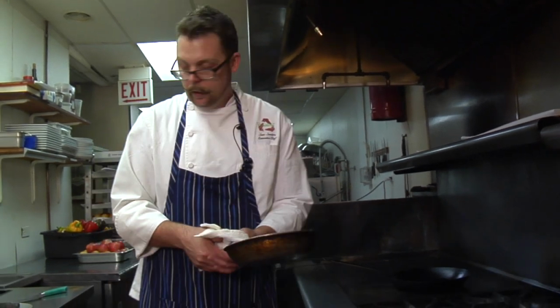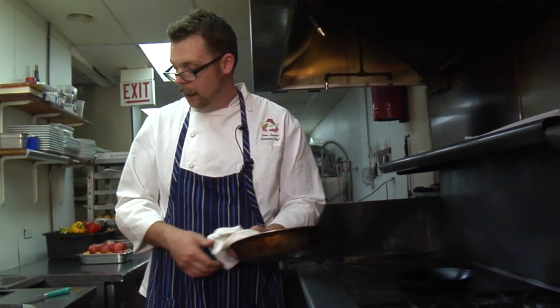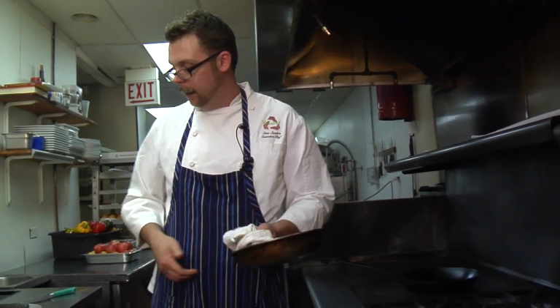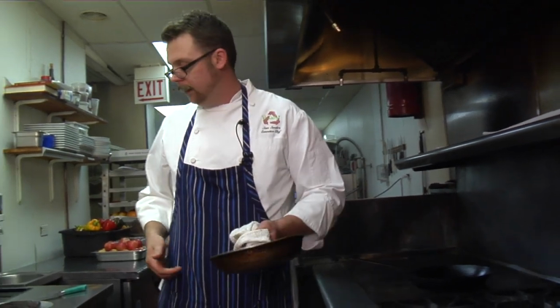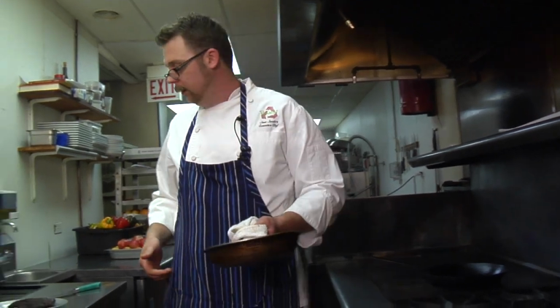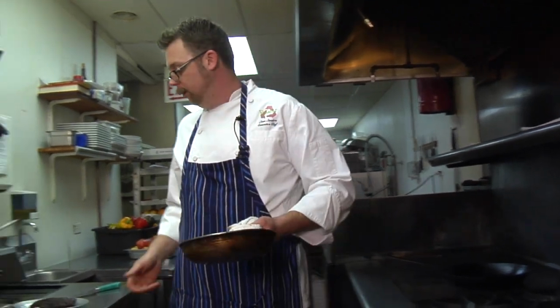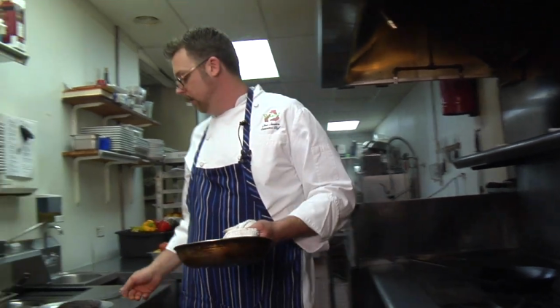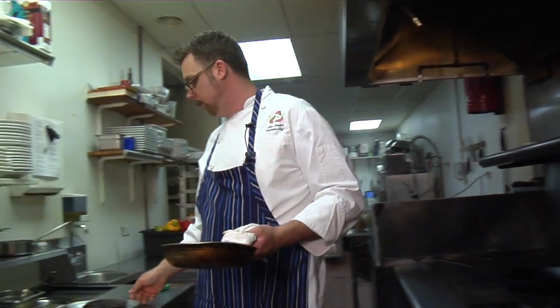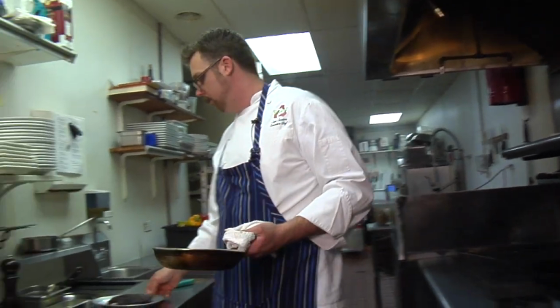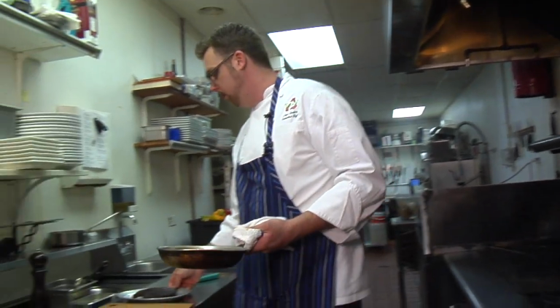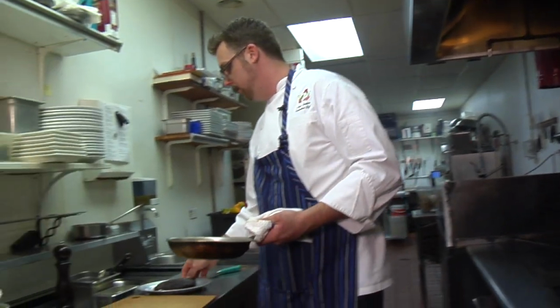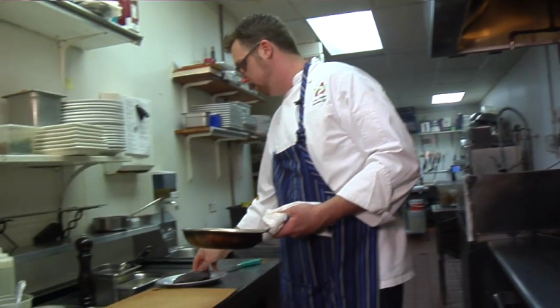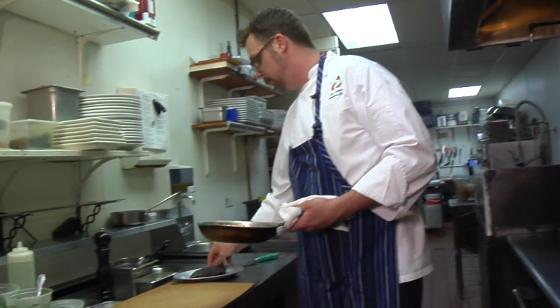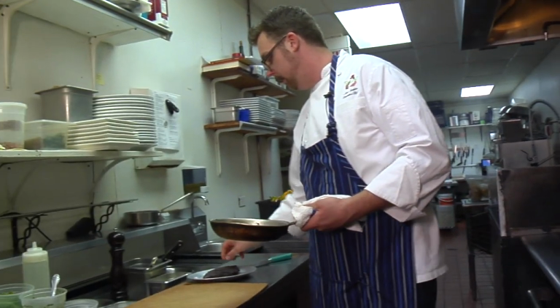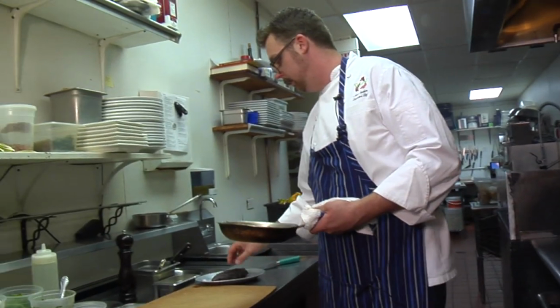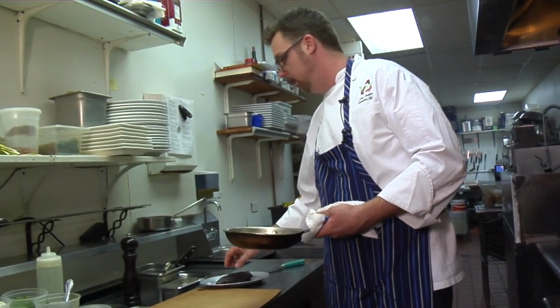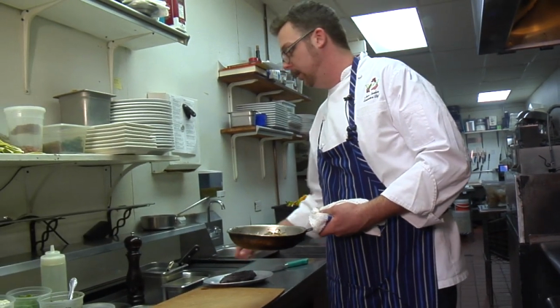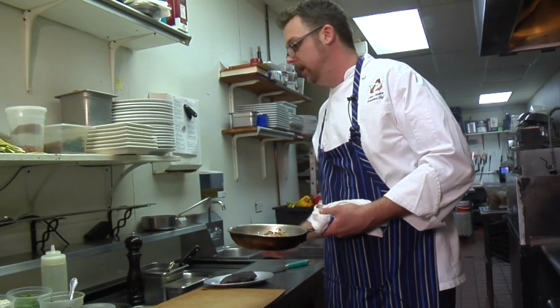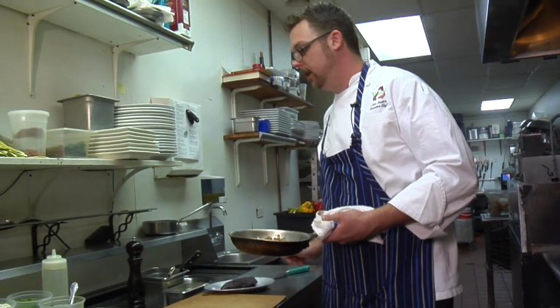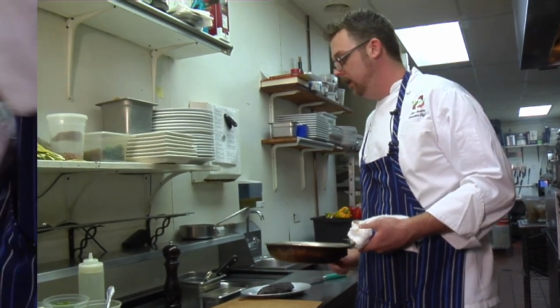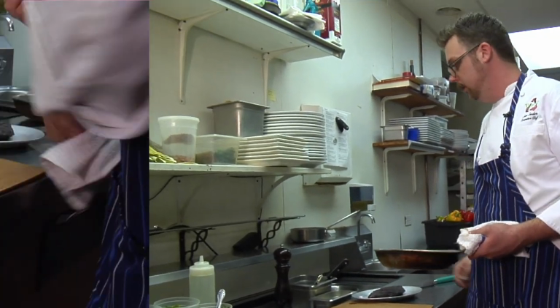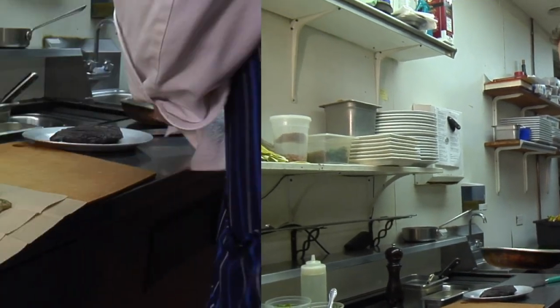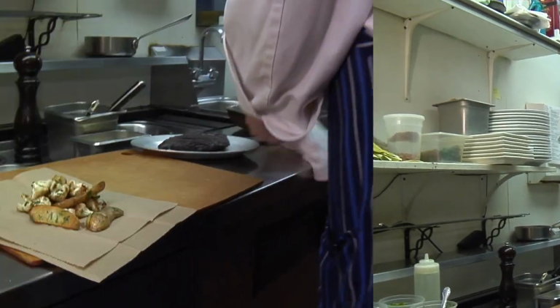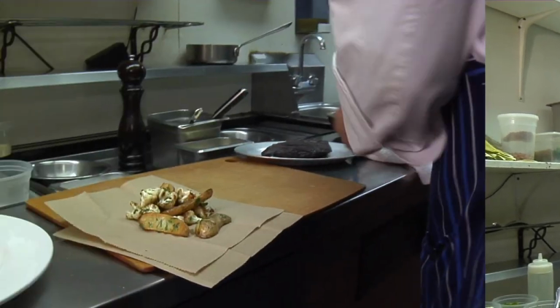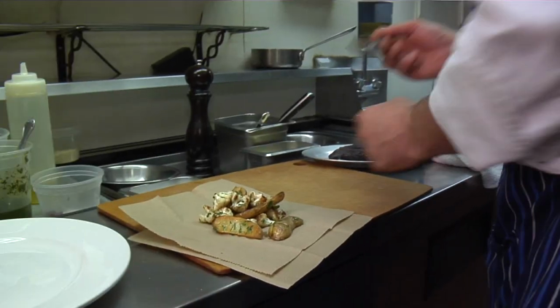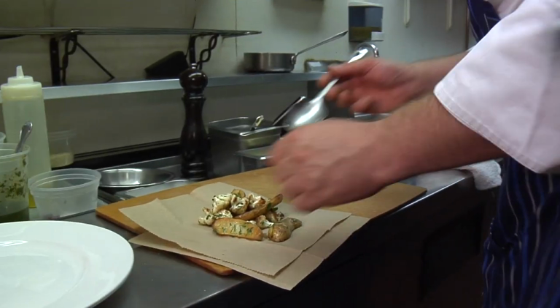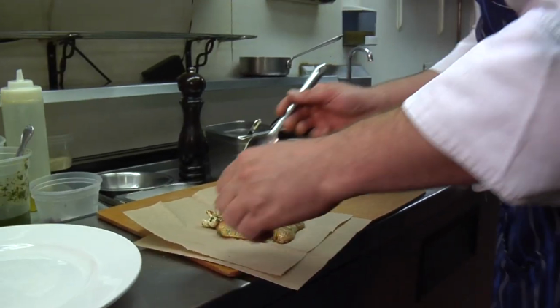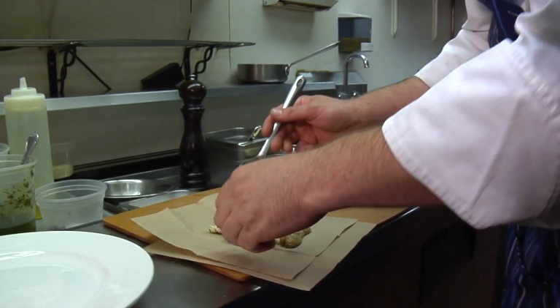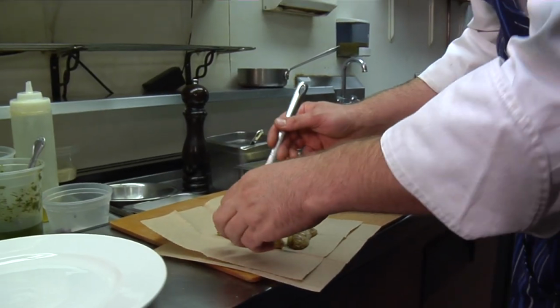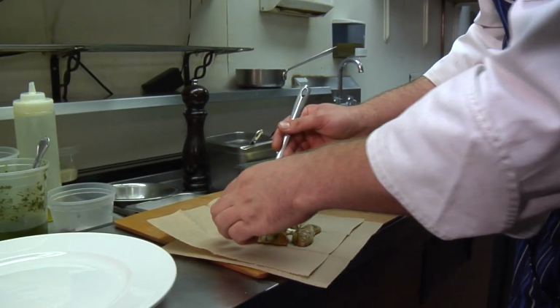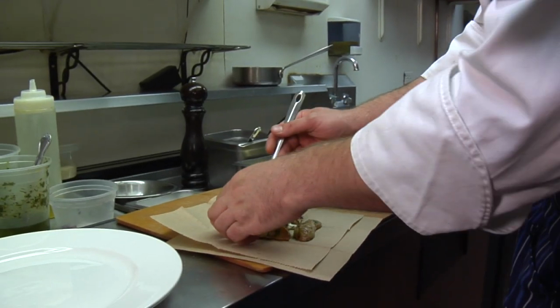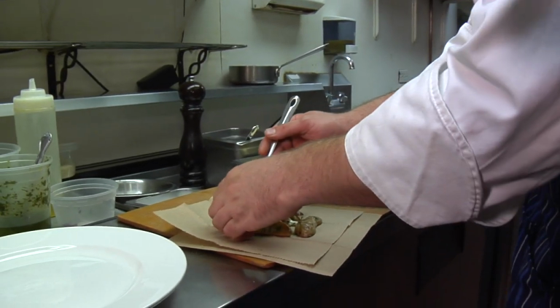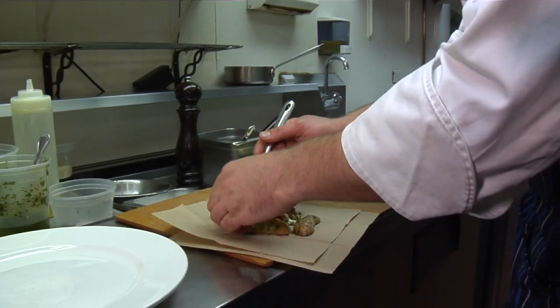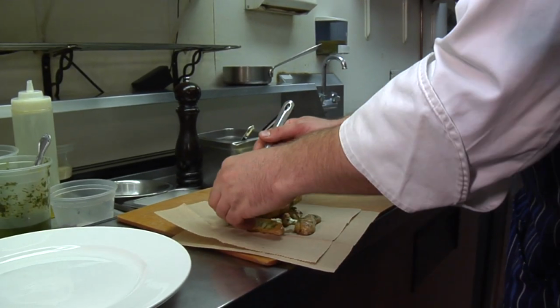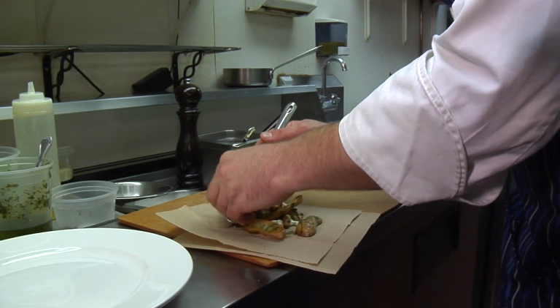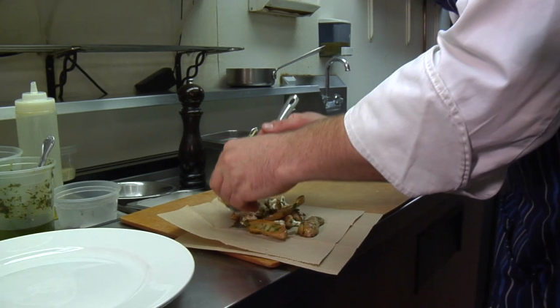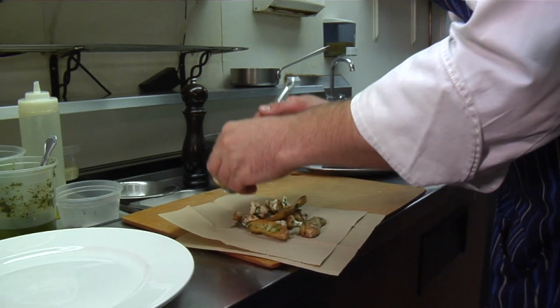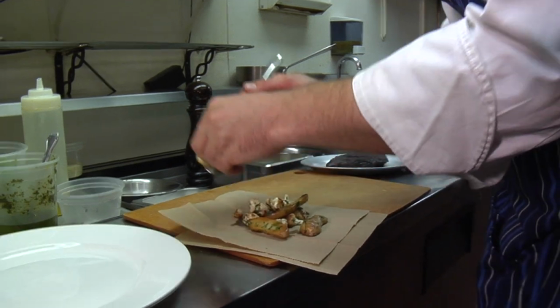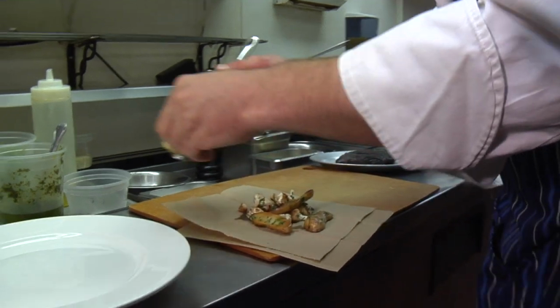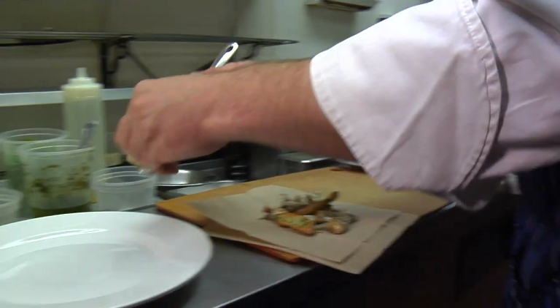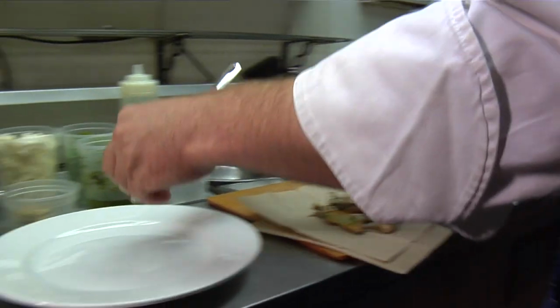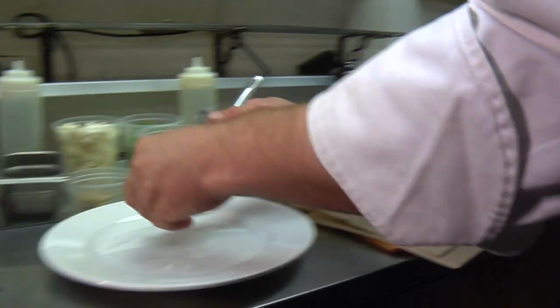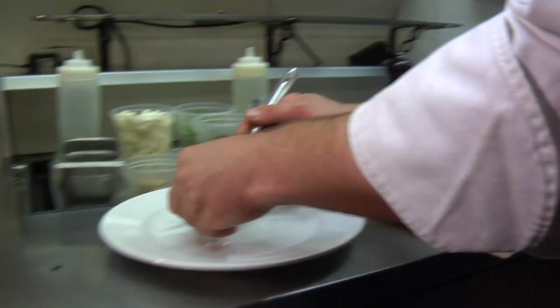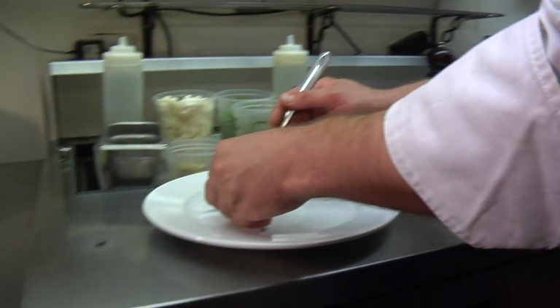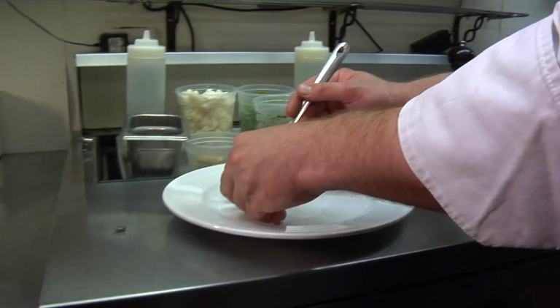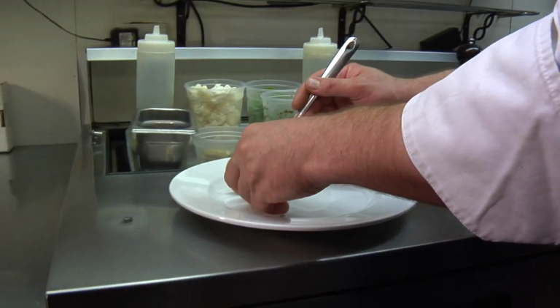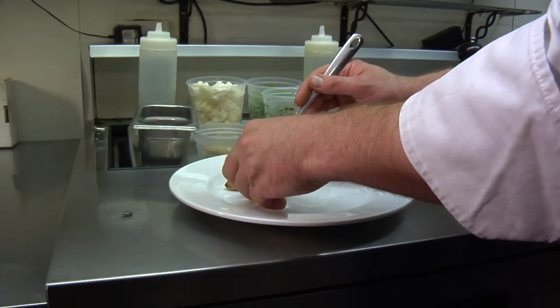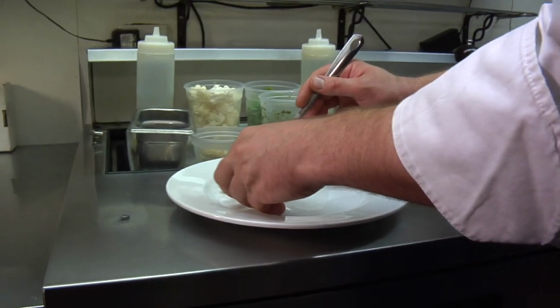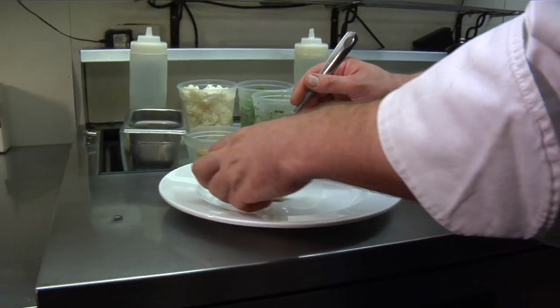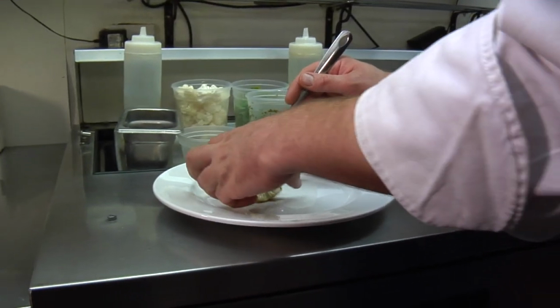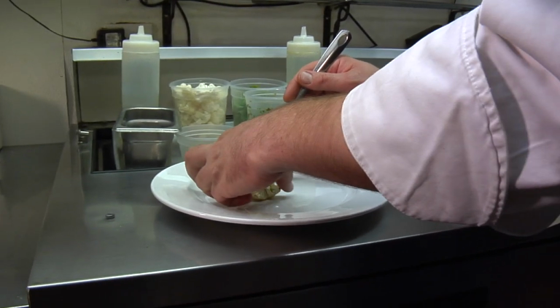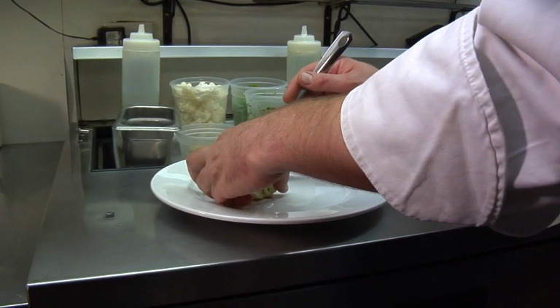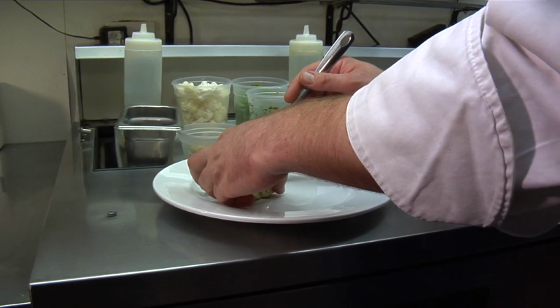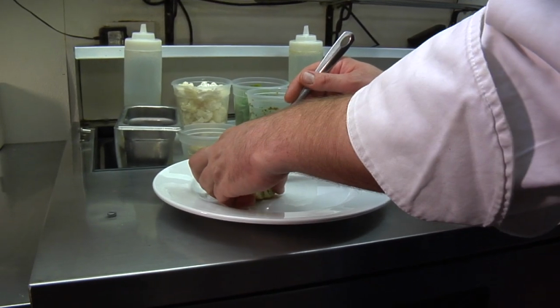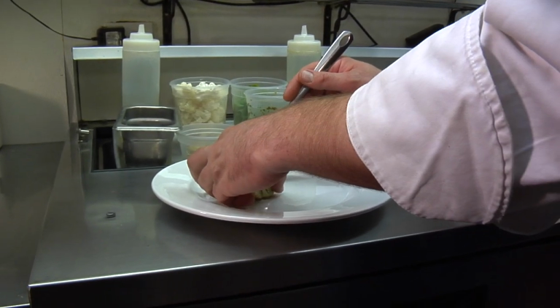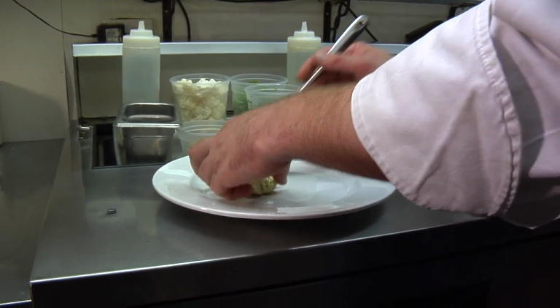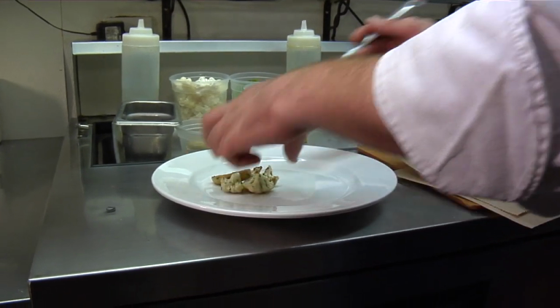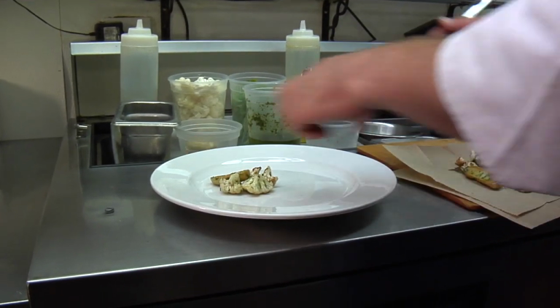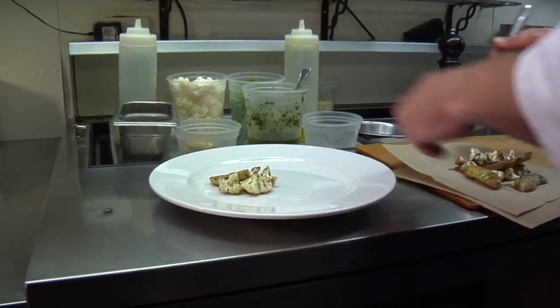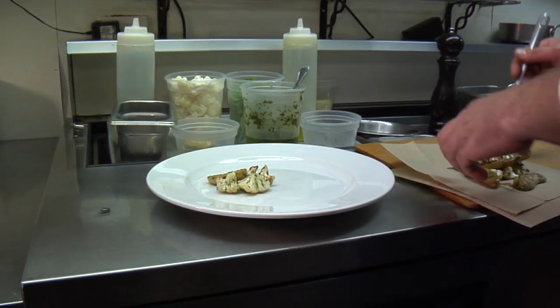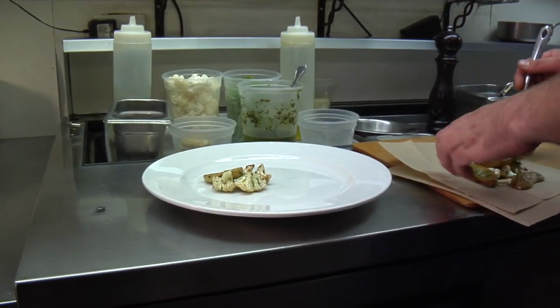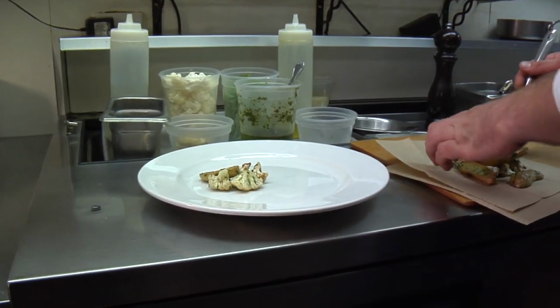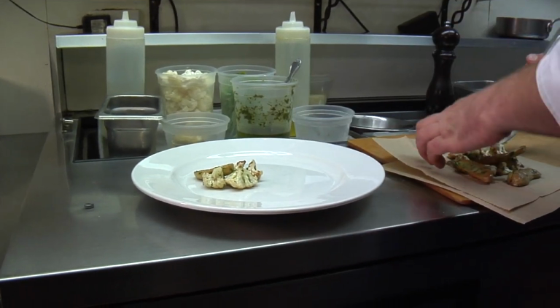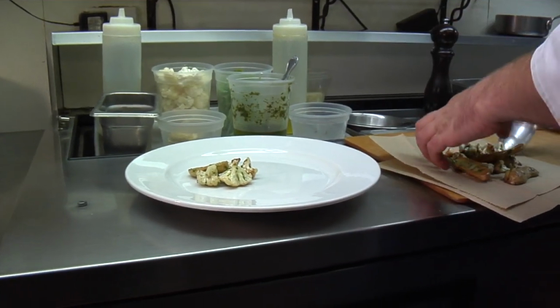At this point we're pretty much ready to go here. We're just going to kind of place our veg towards the back of the plate.